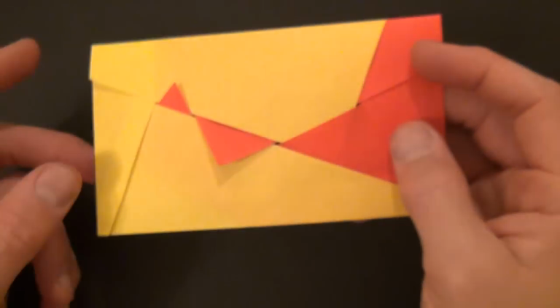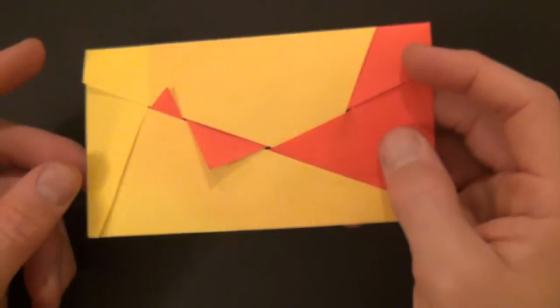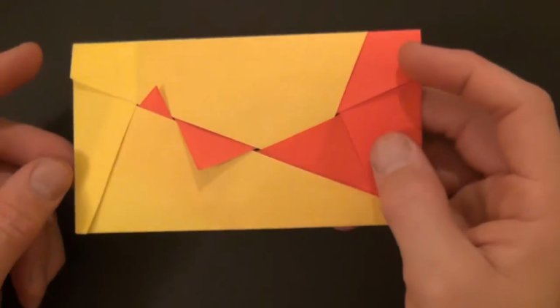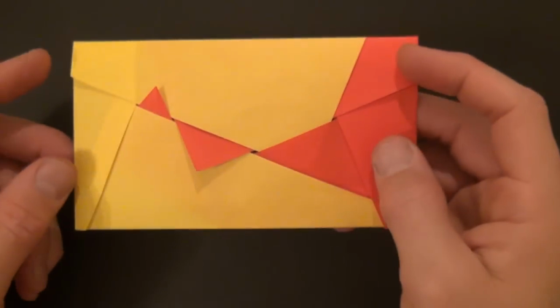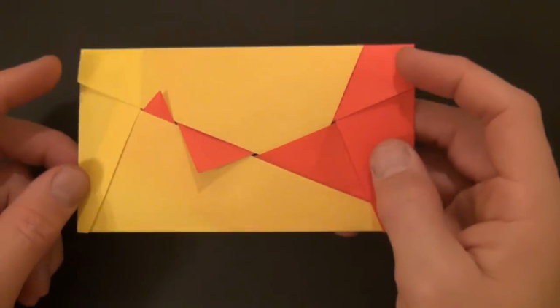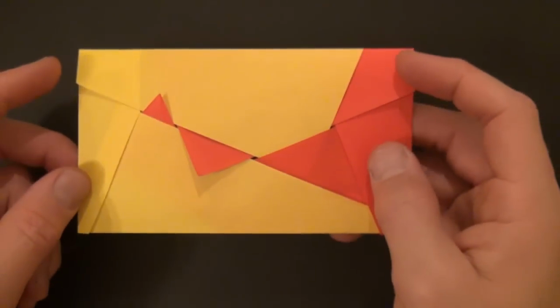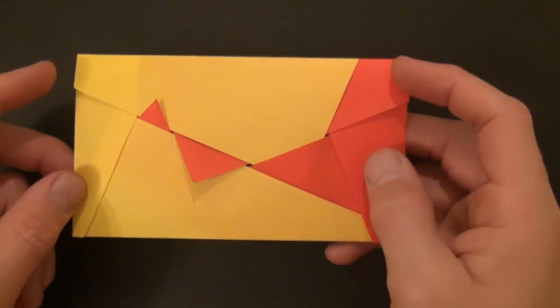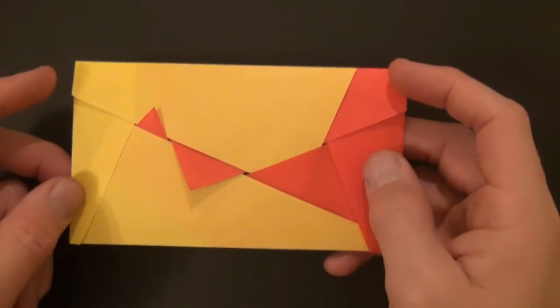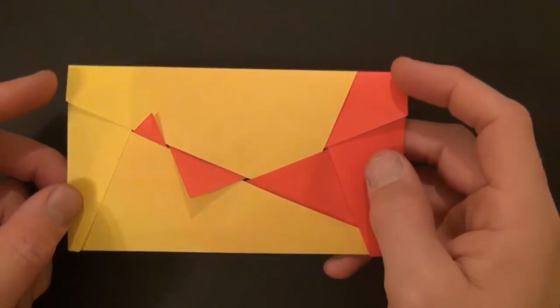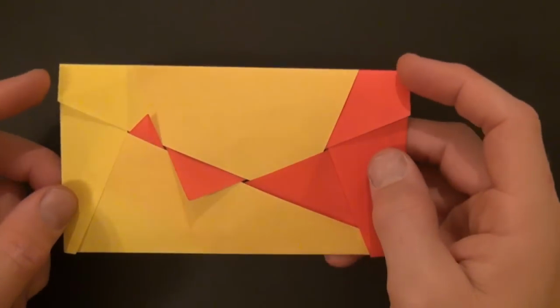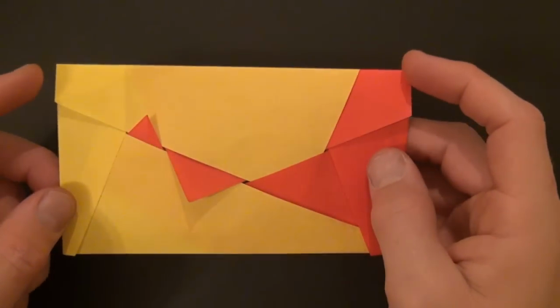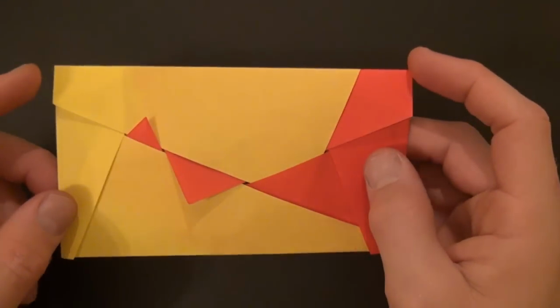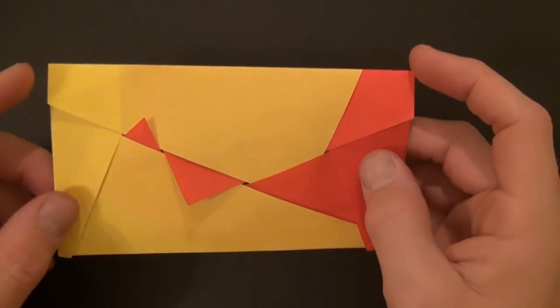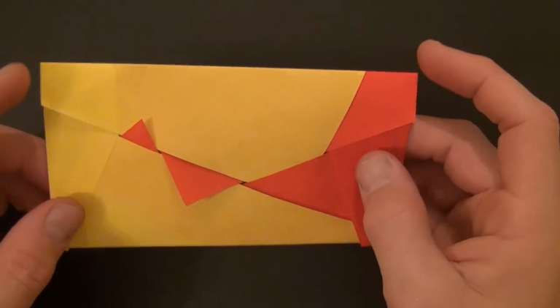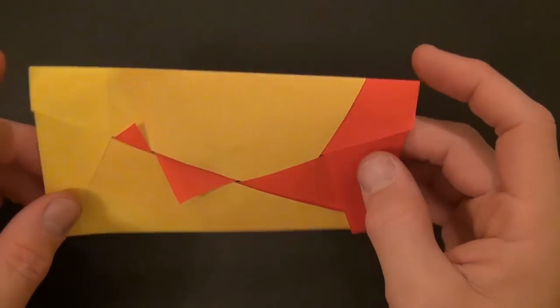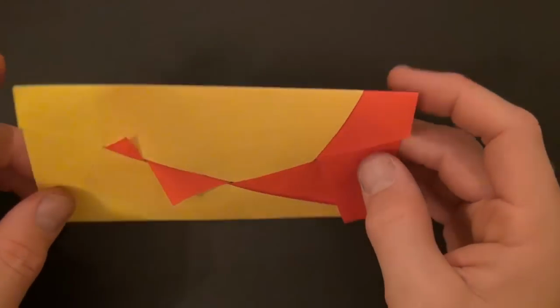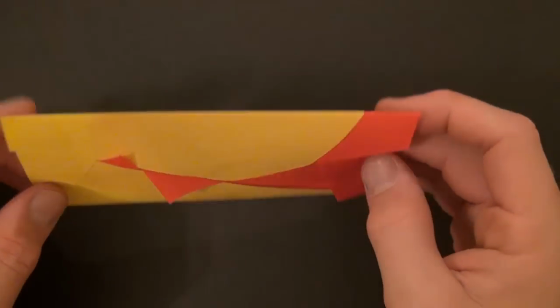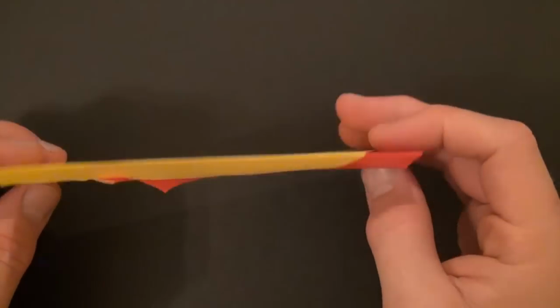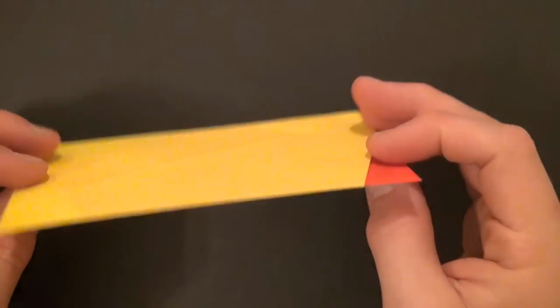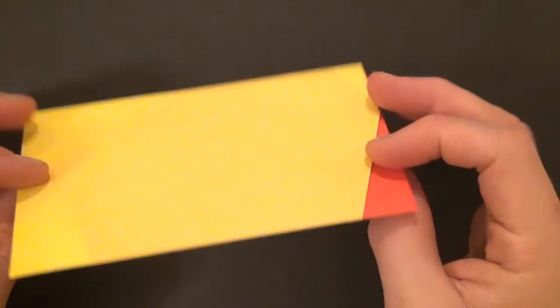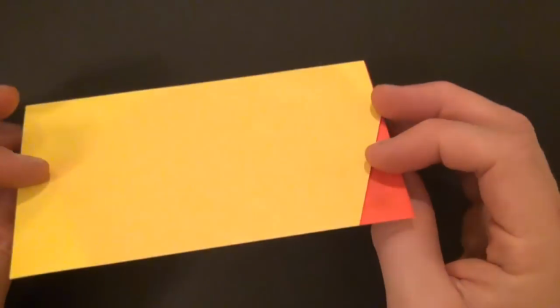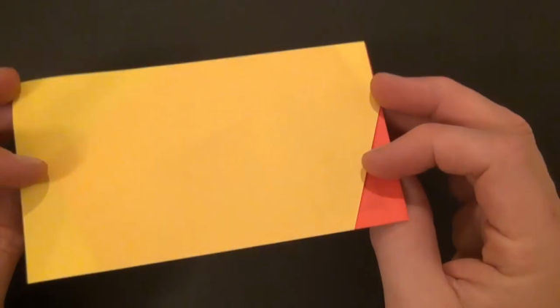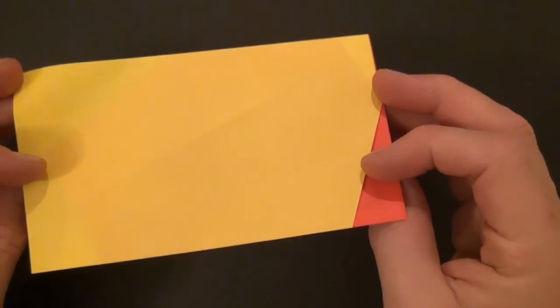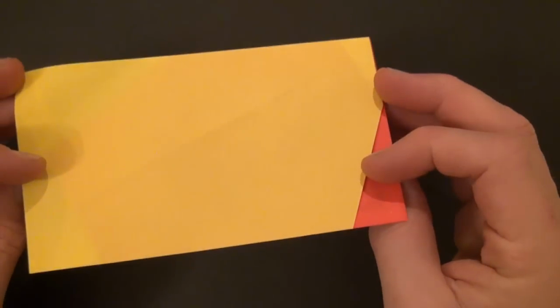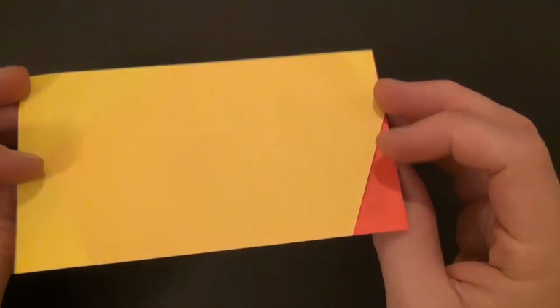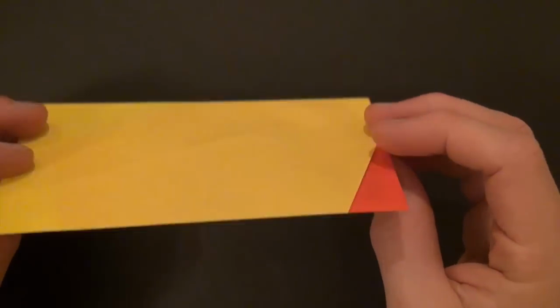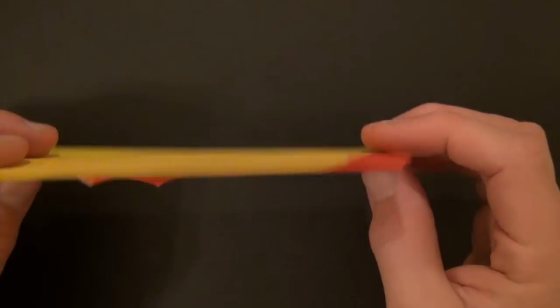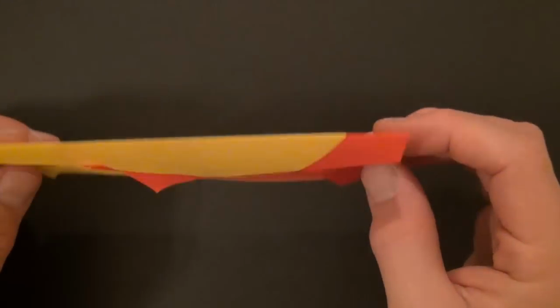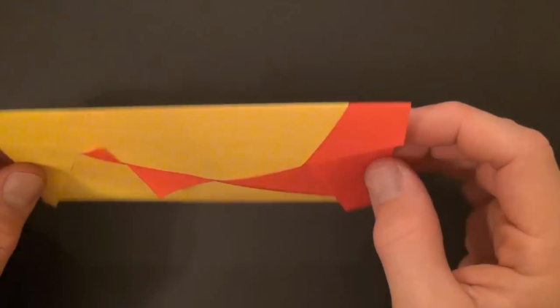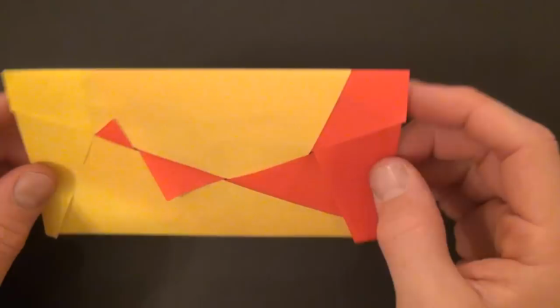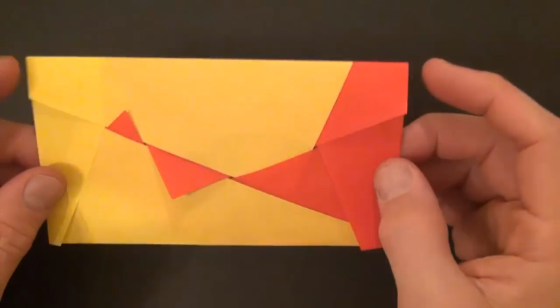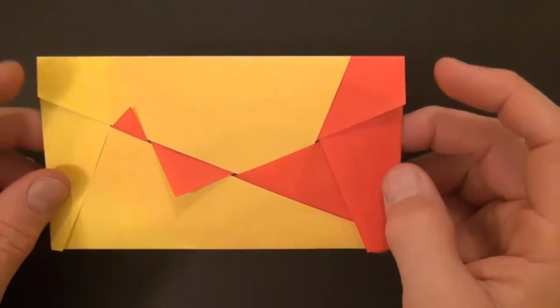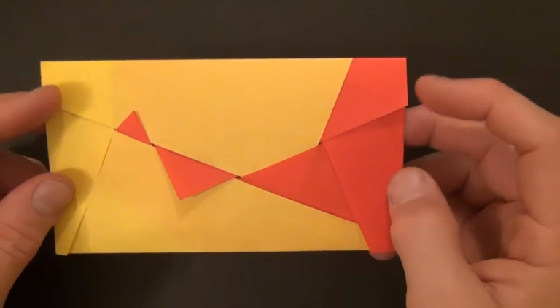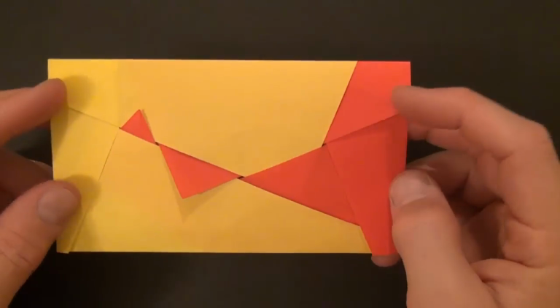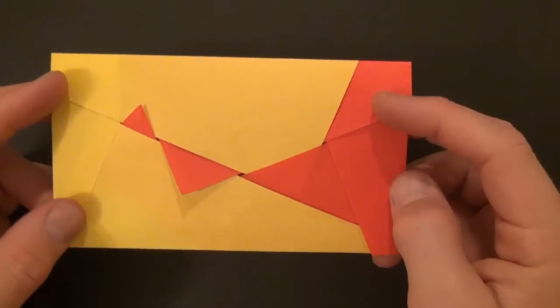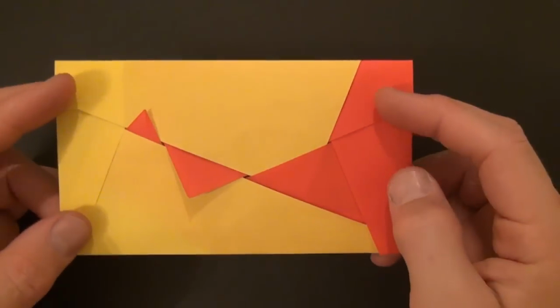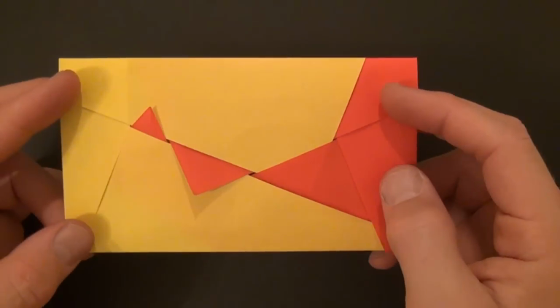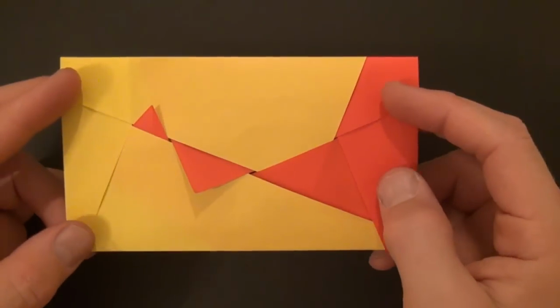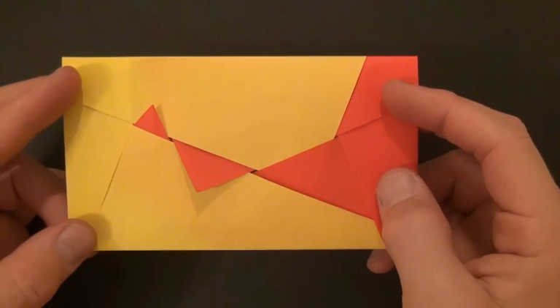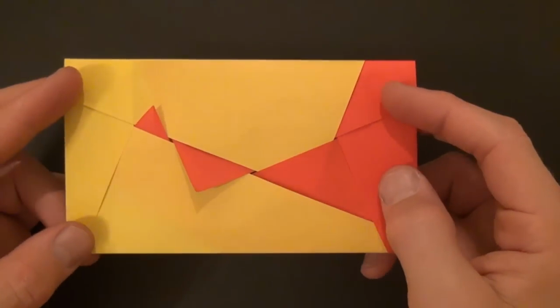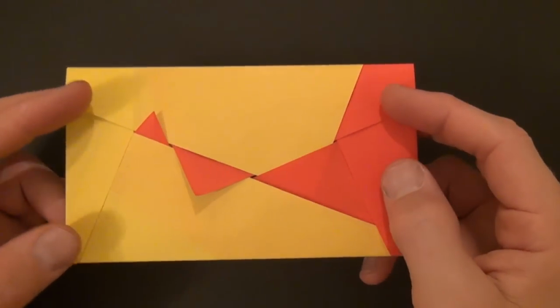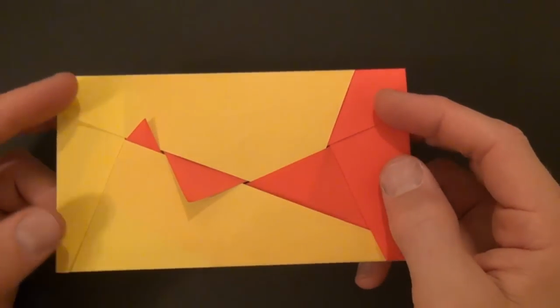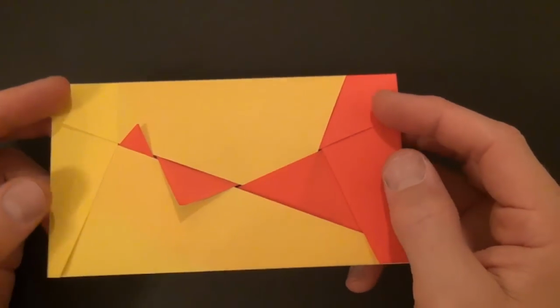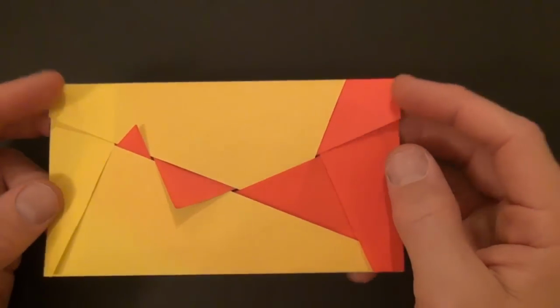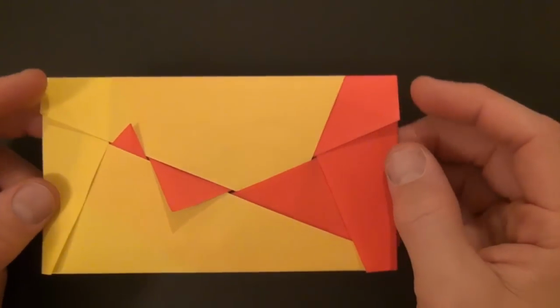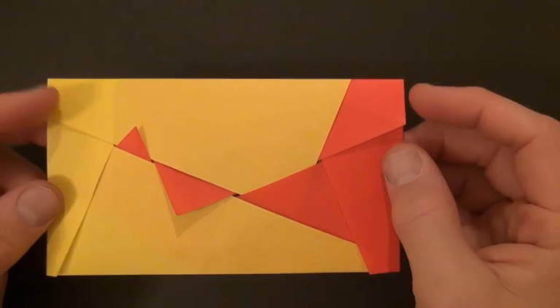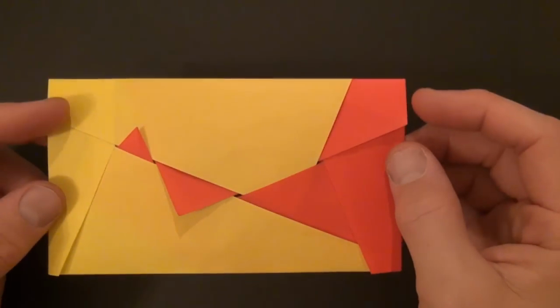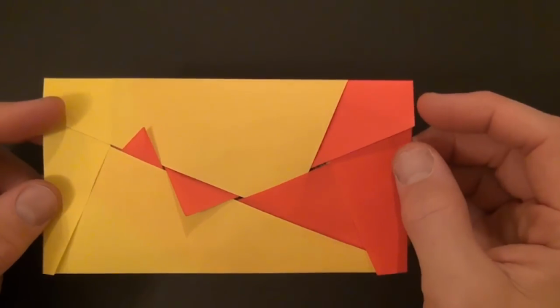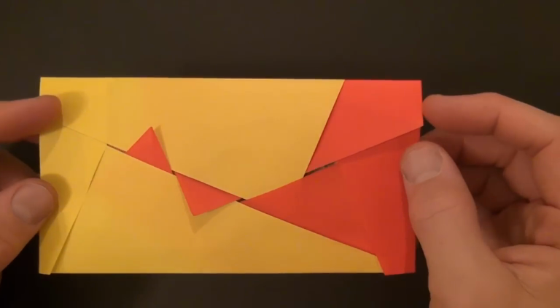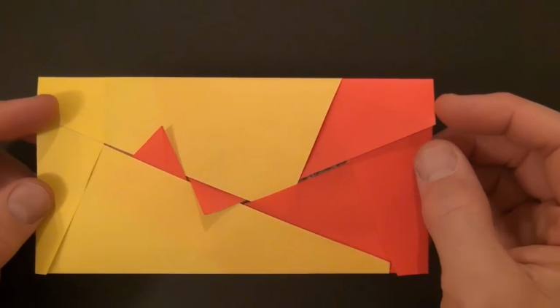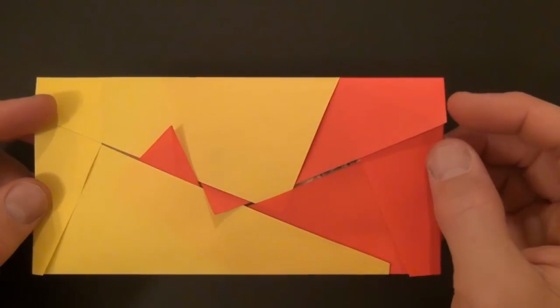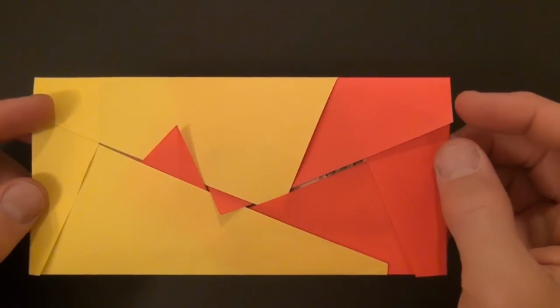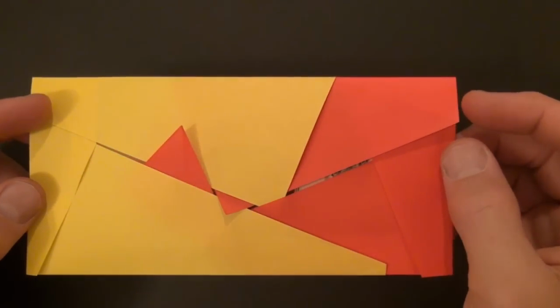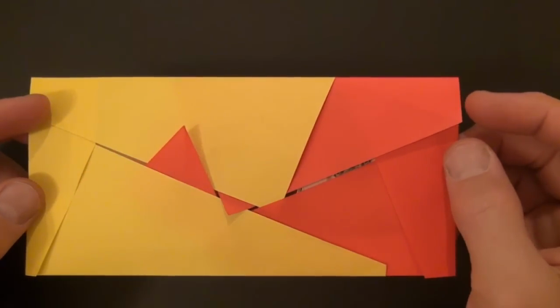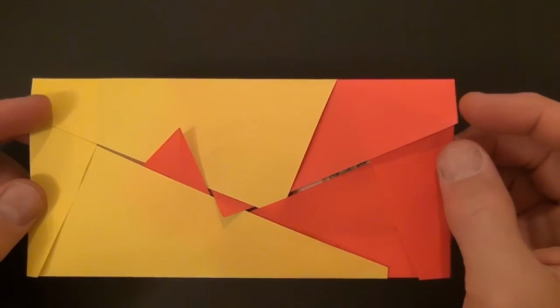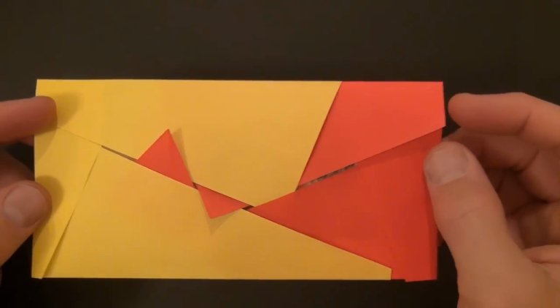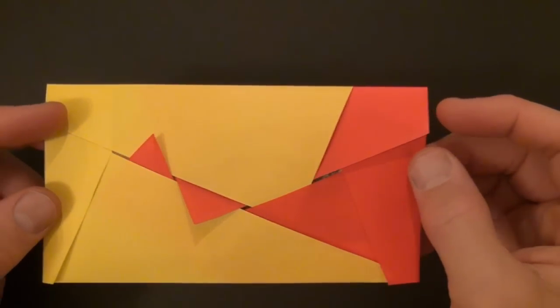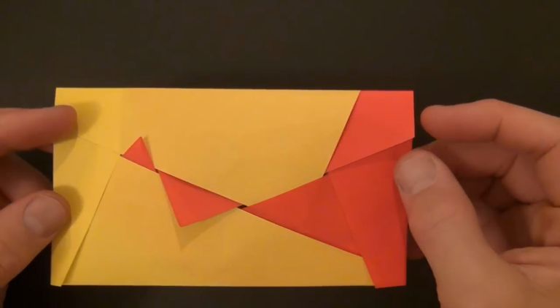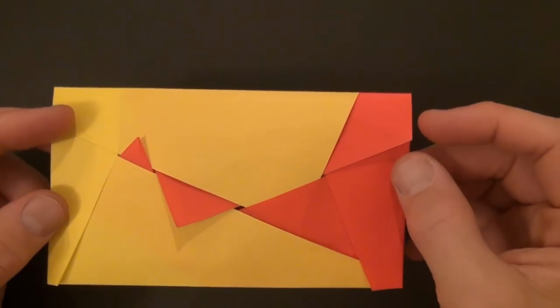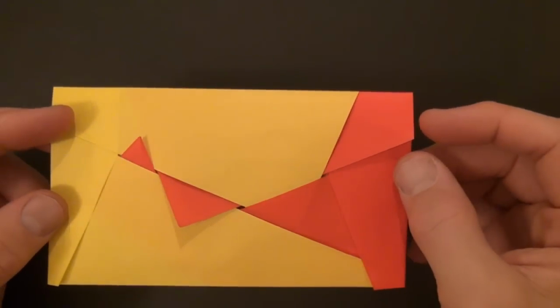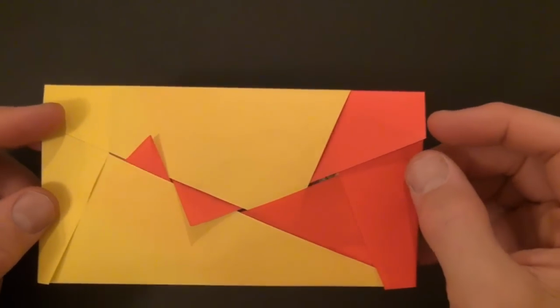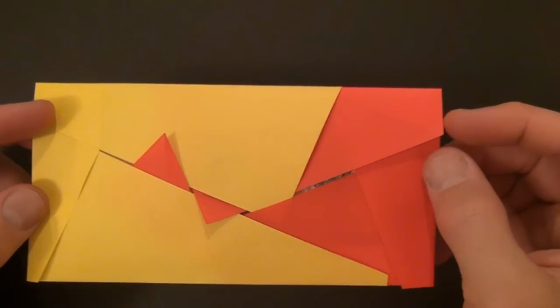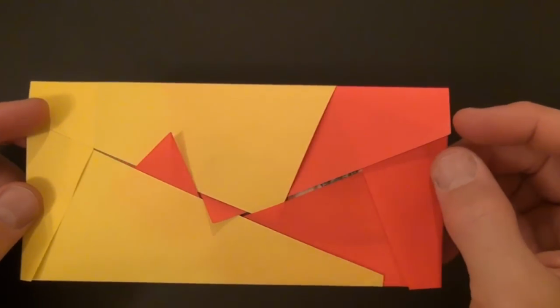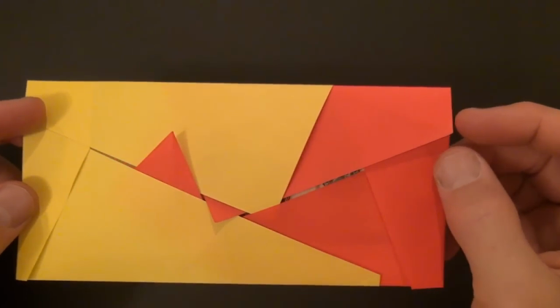Hey folks, what's up? Jeremy Schaefer here. Today I'm going to show you a model I designed a while back. This is the Picasso envelope.